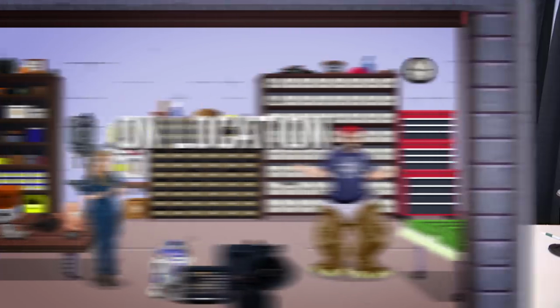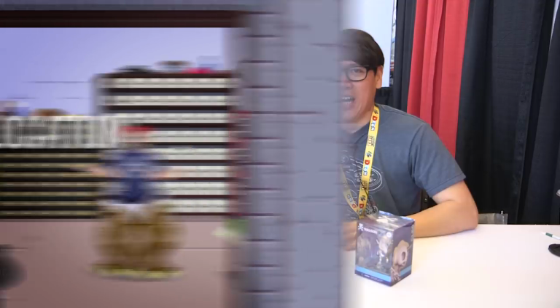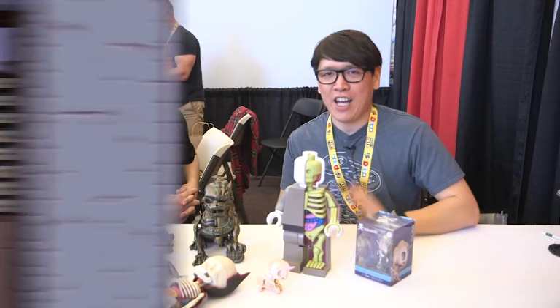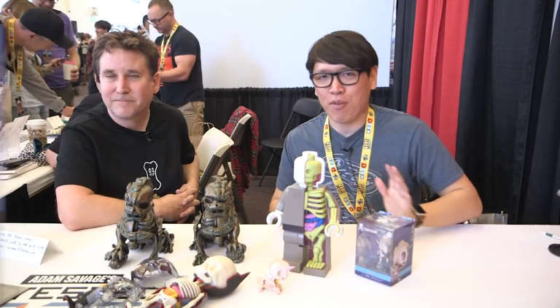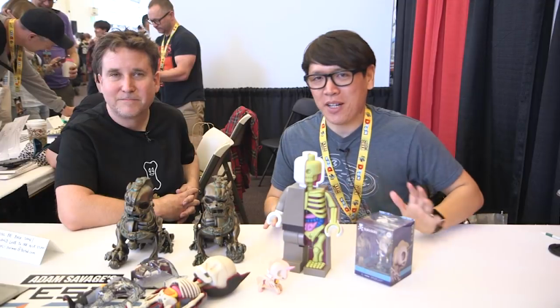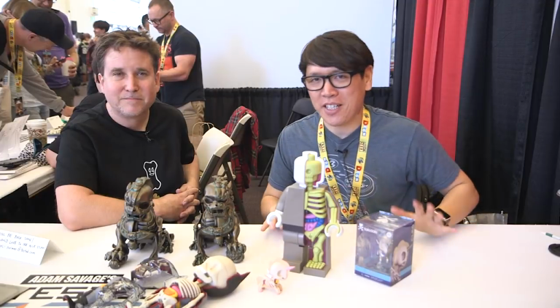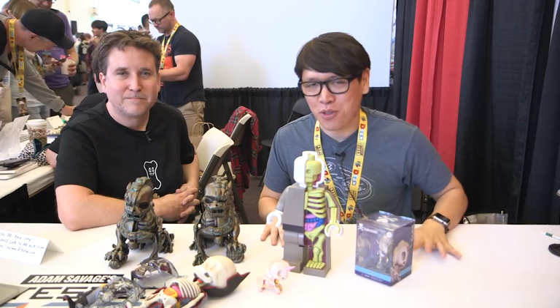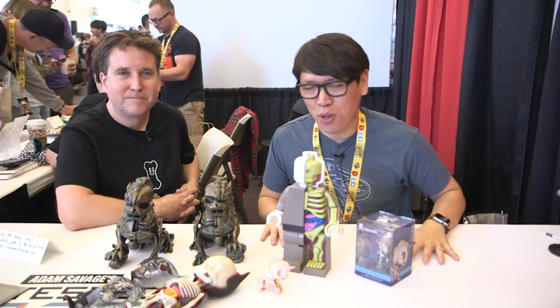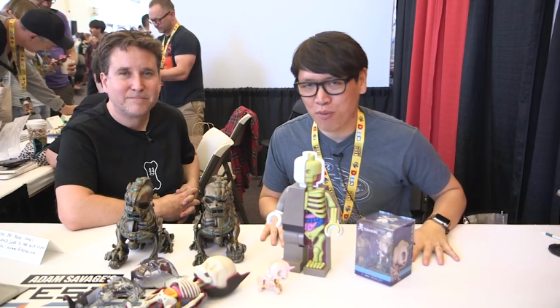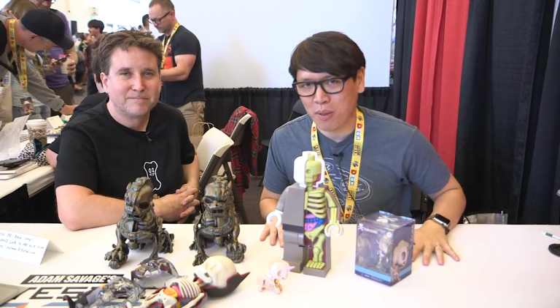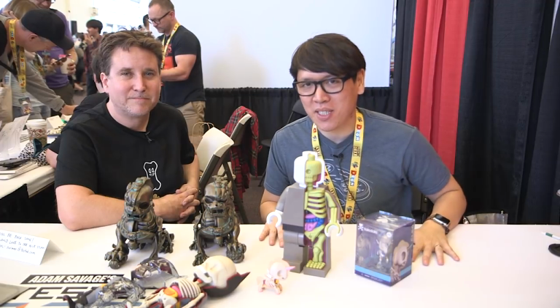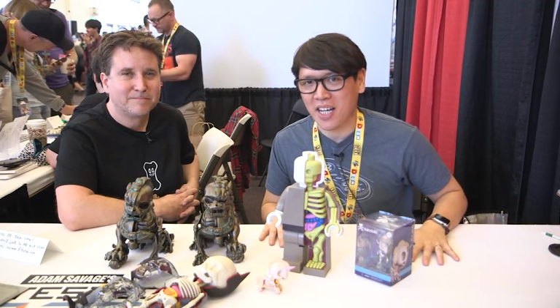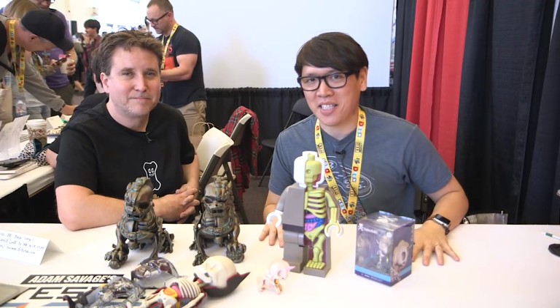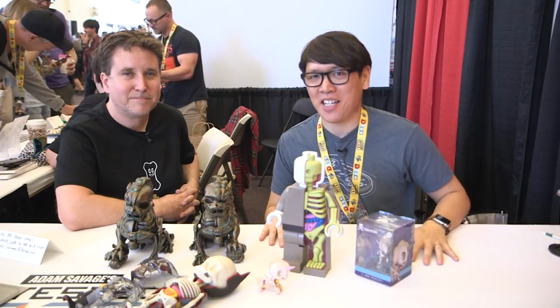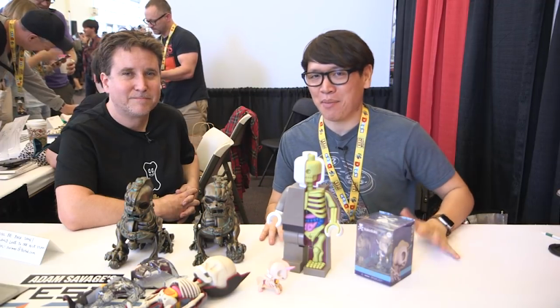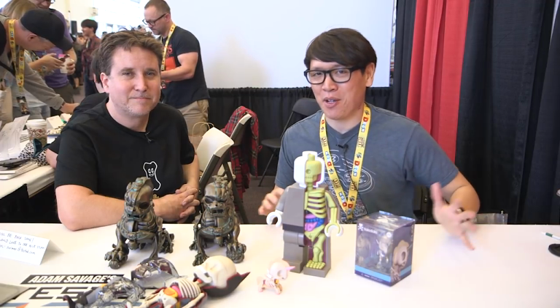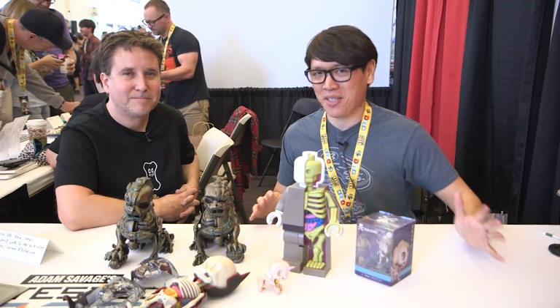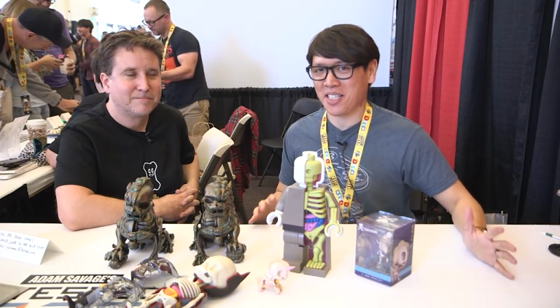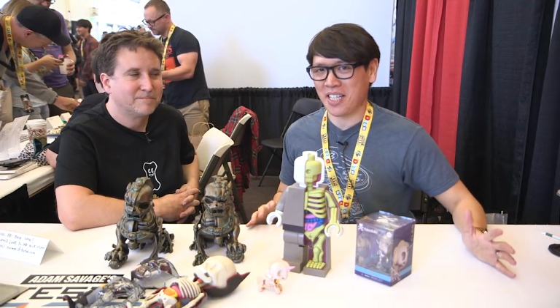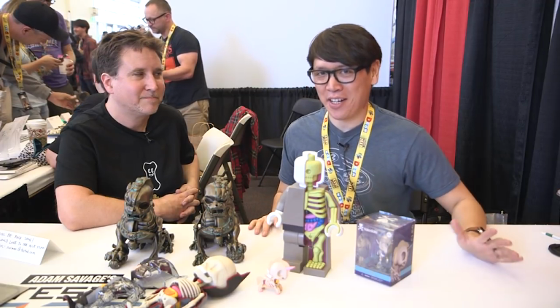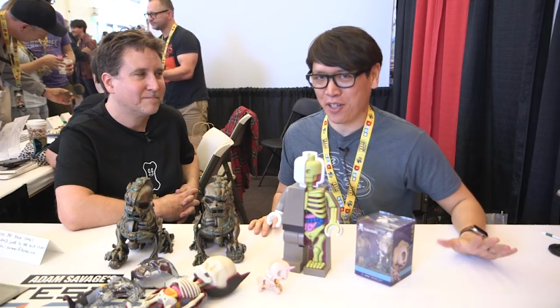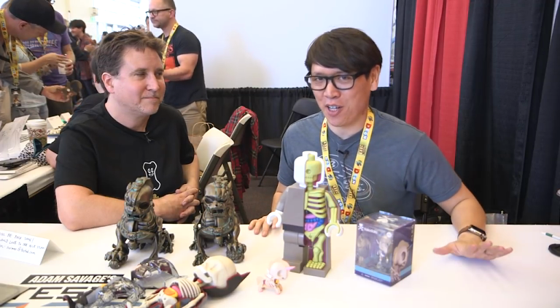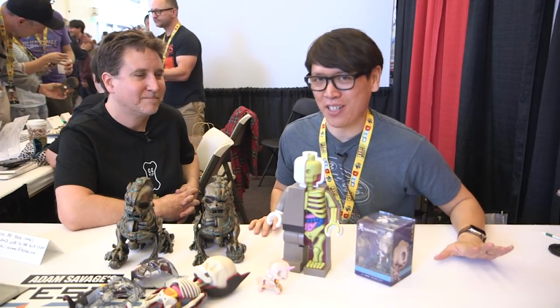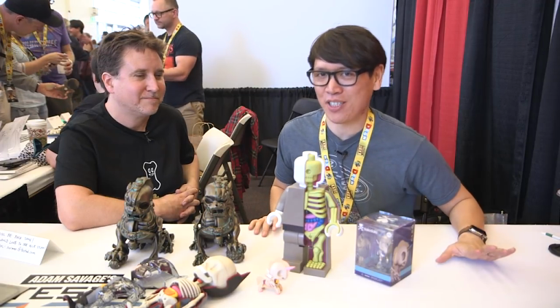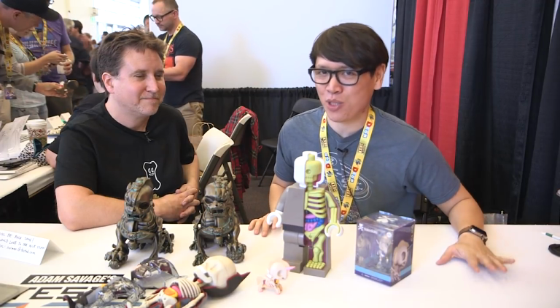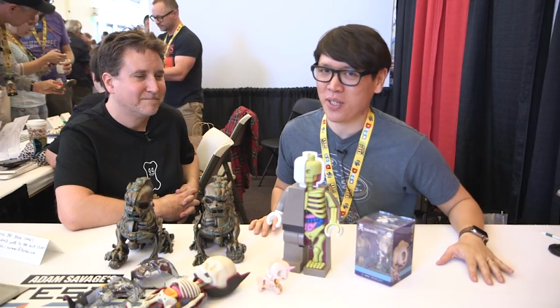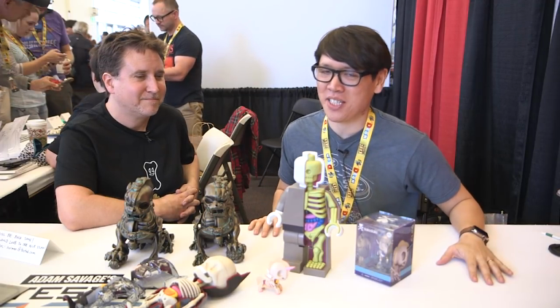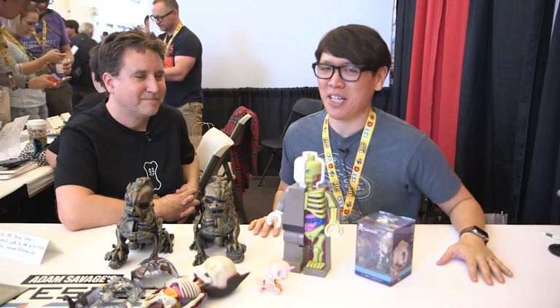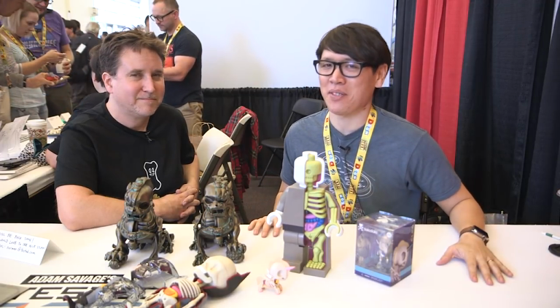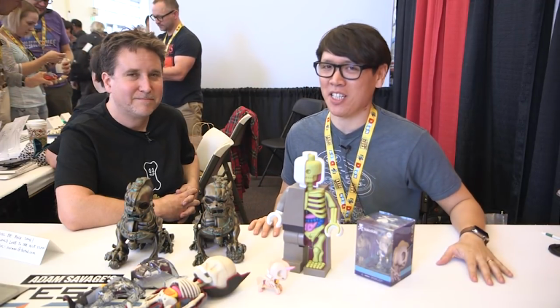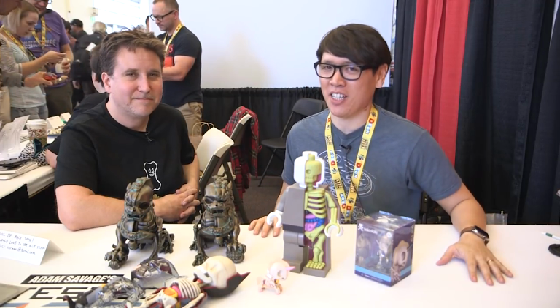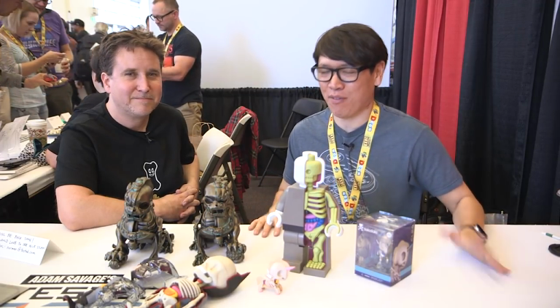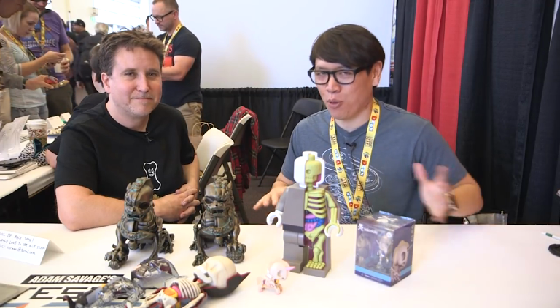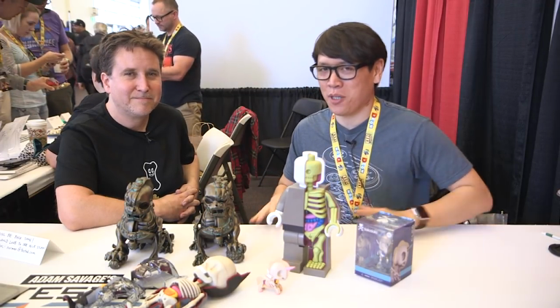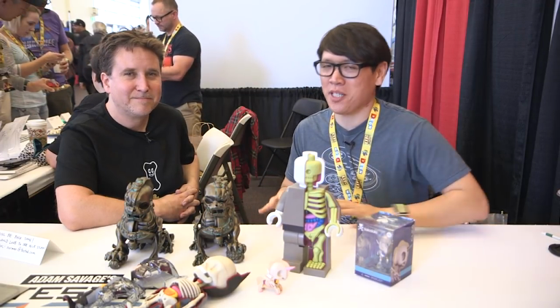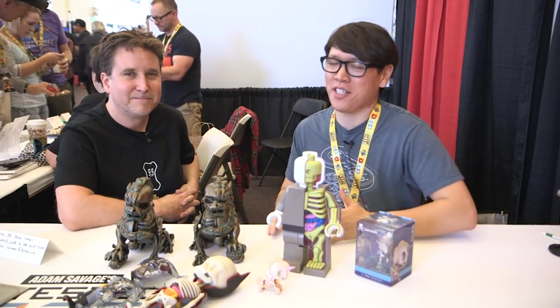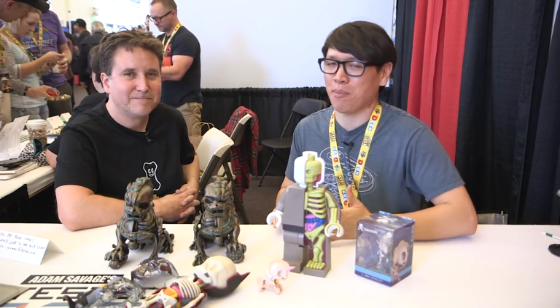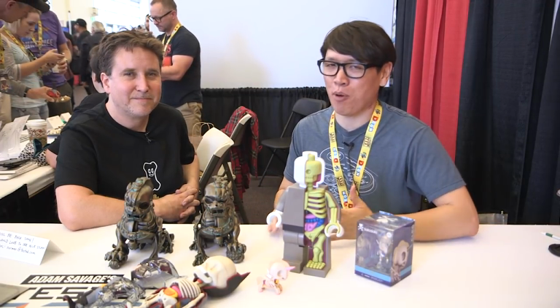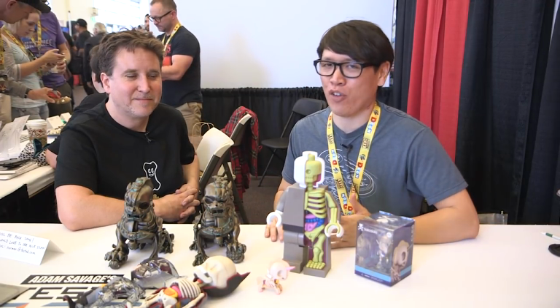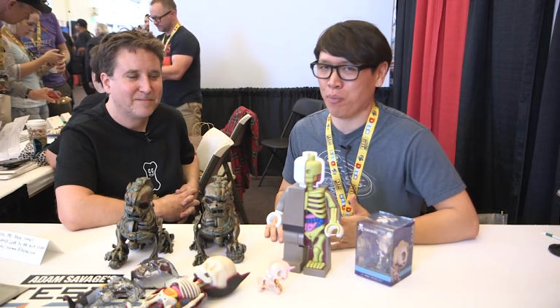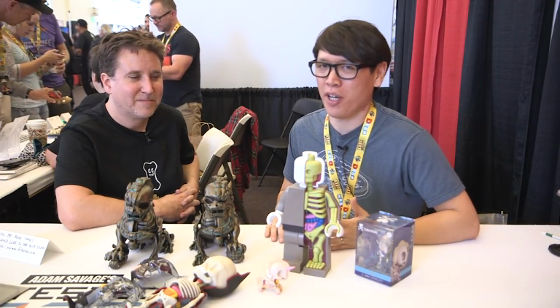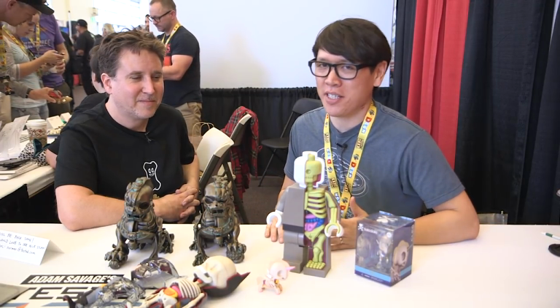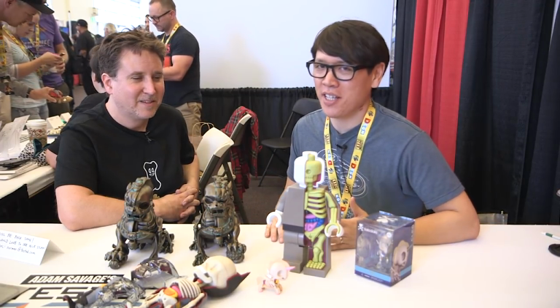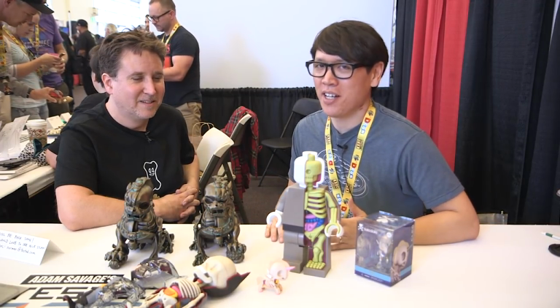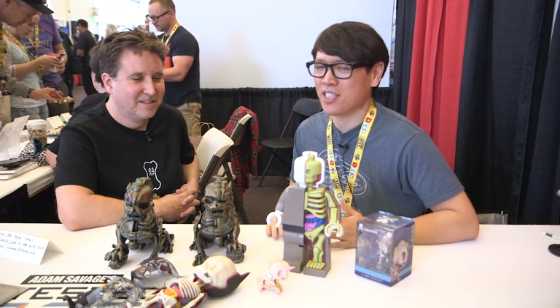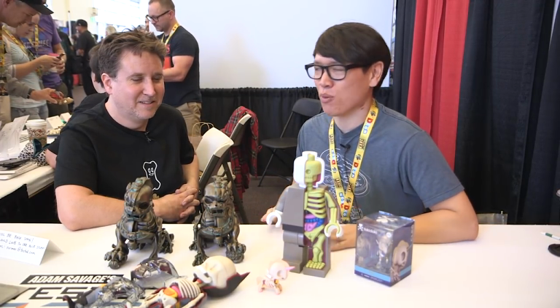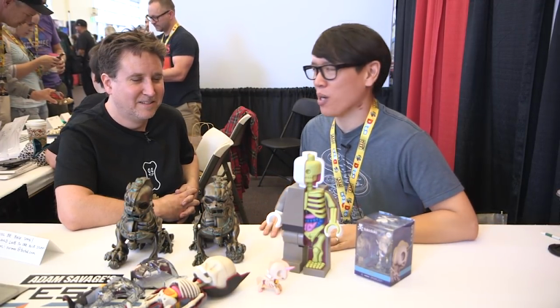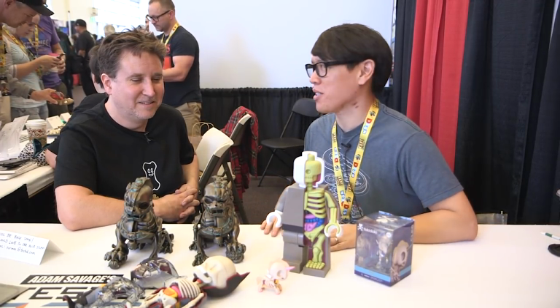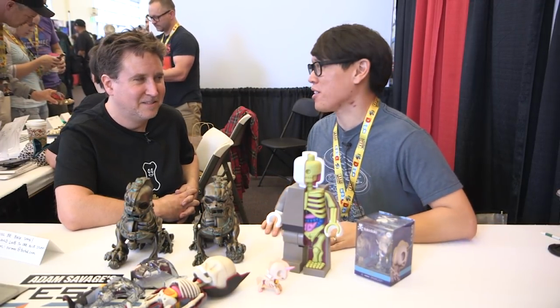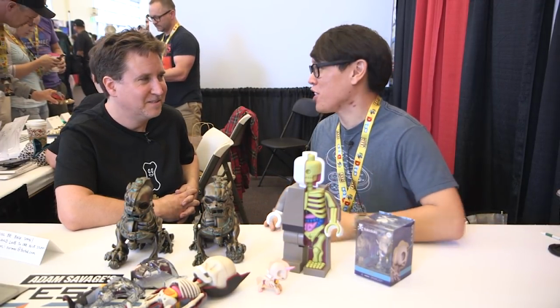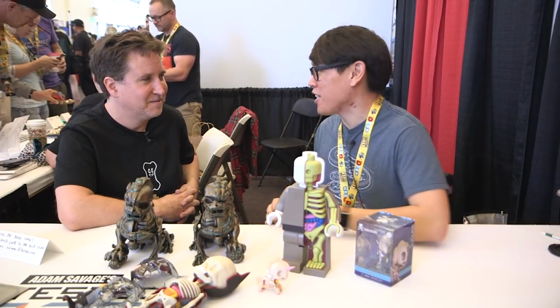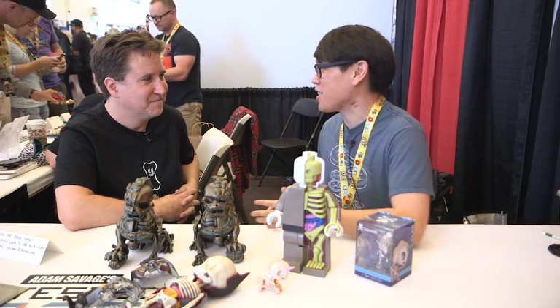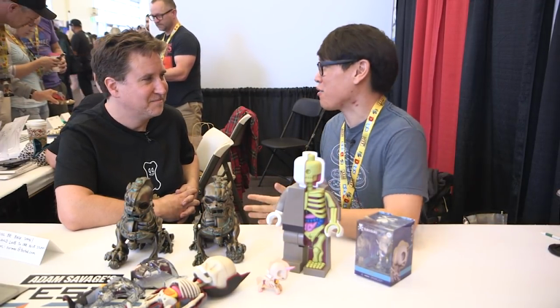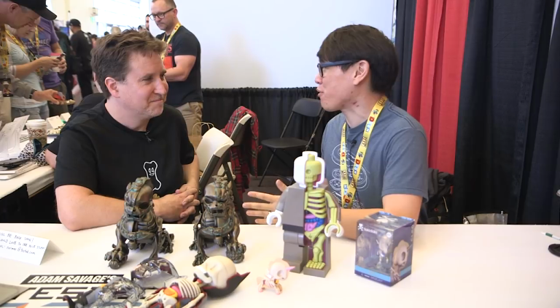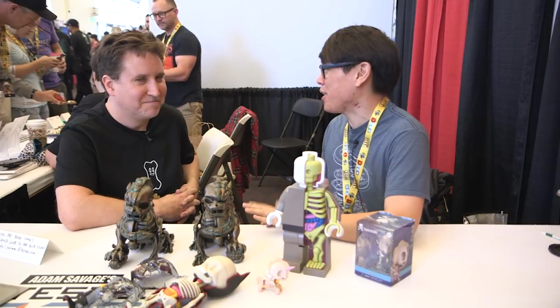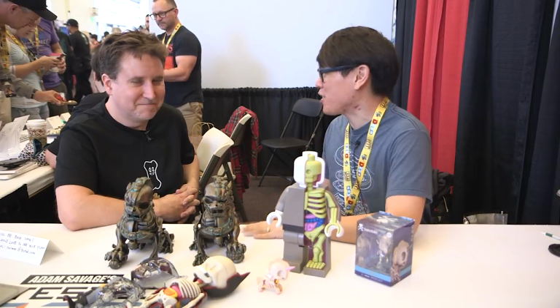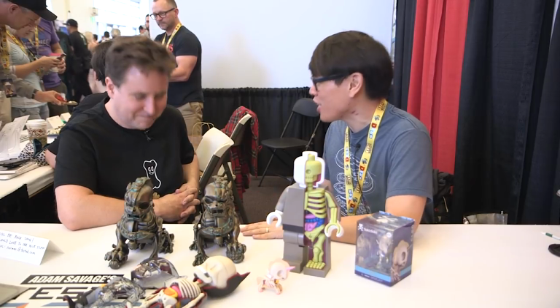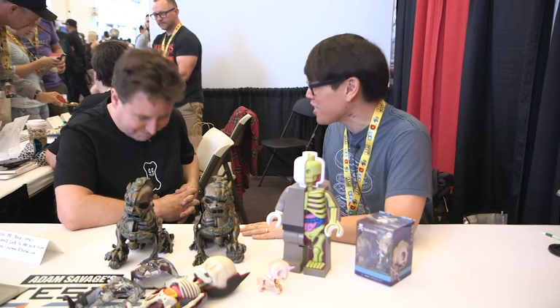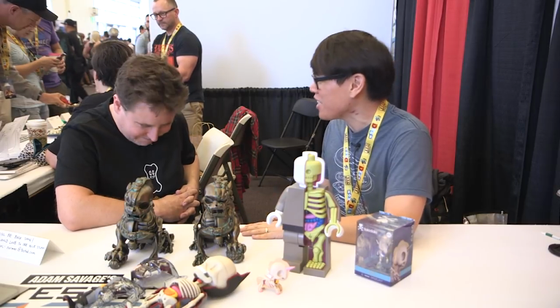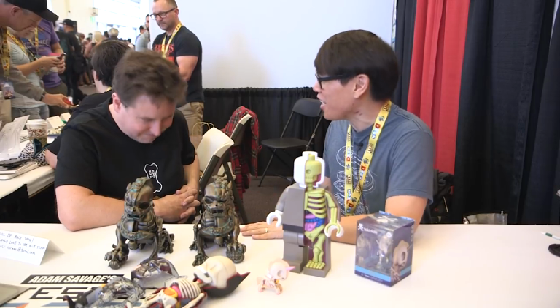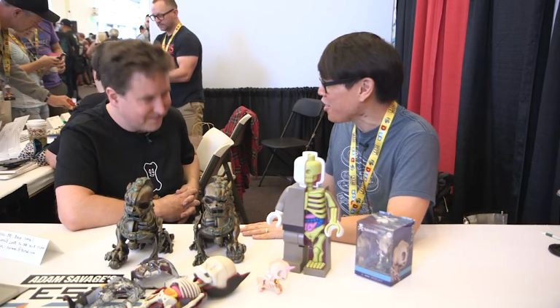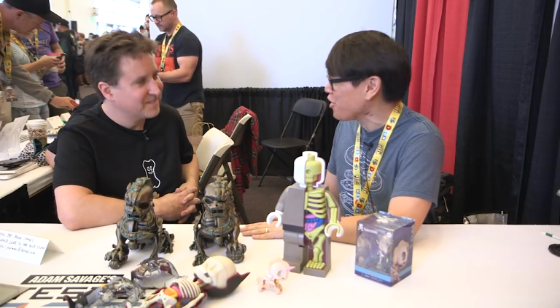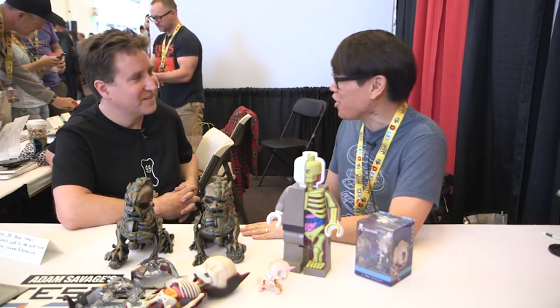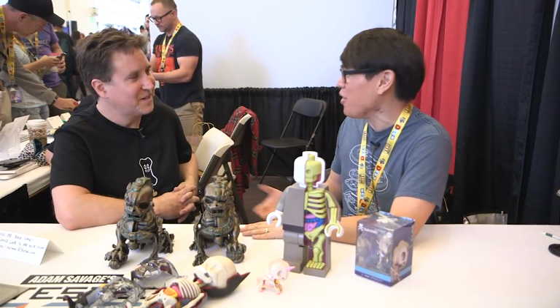Hey everybody, it's Norm from Tested. I'm here at DesignerCon 2017. Of course, this is the perfect place to run into Jason Freeney. Jason, how are you doing?